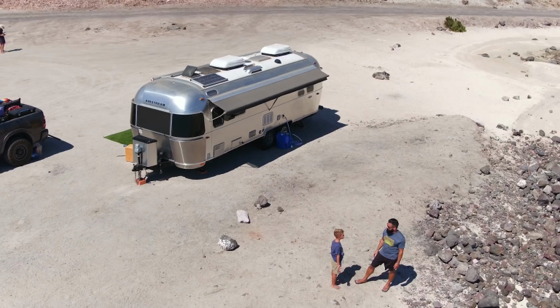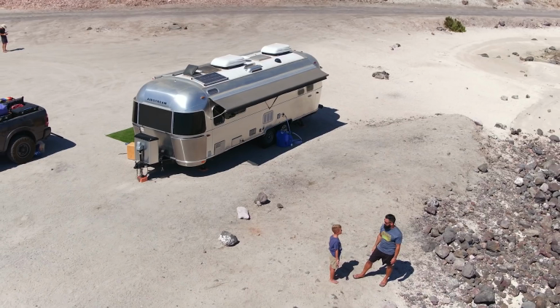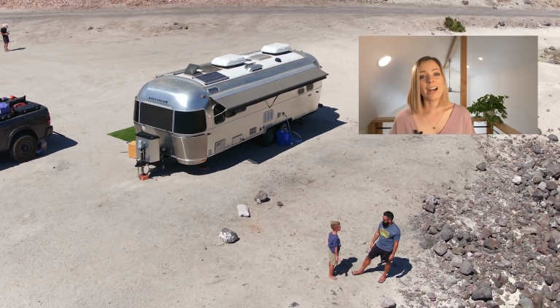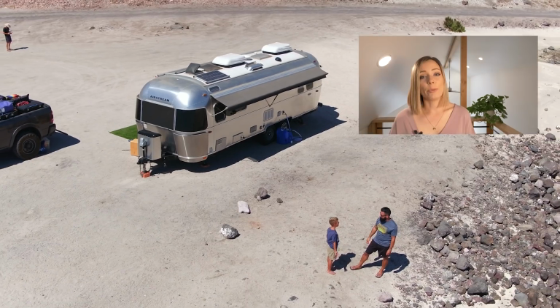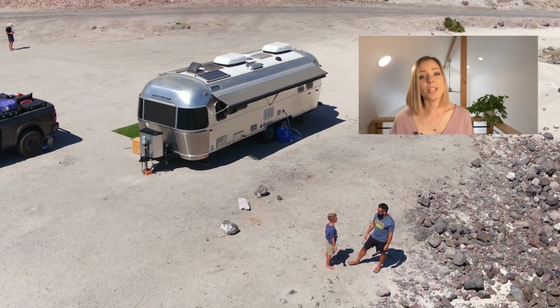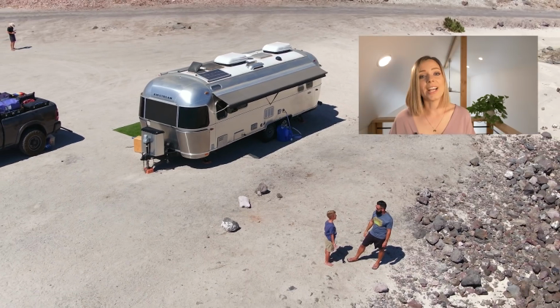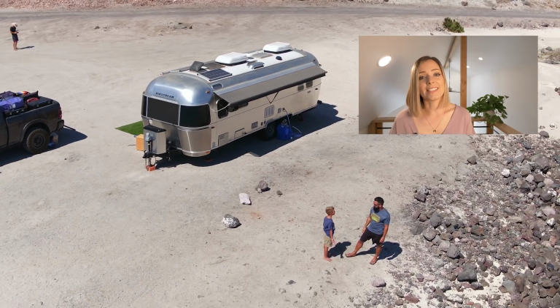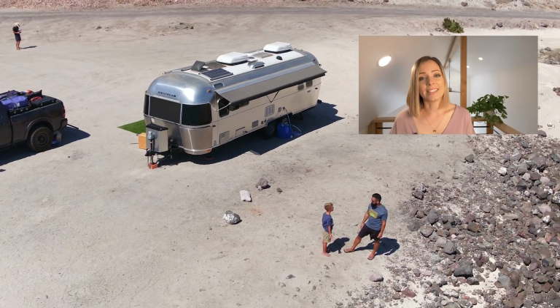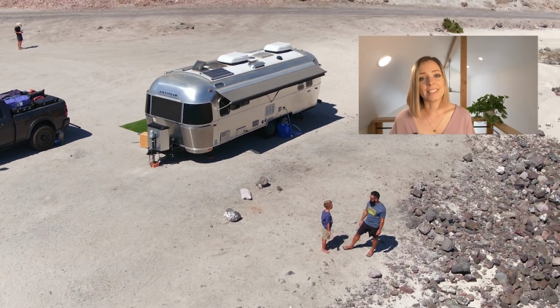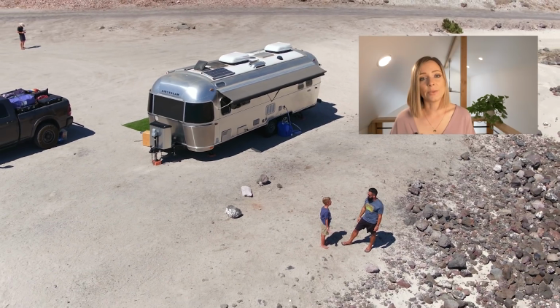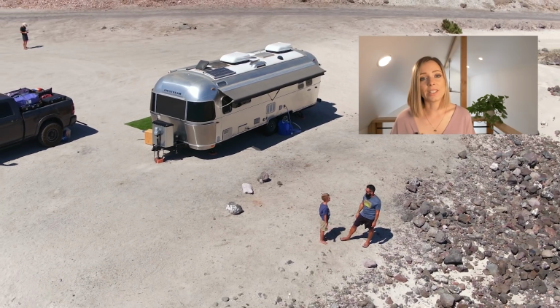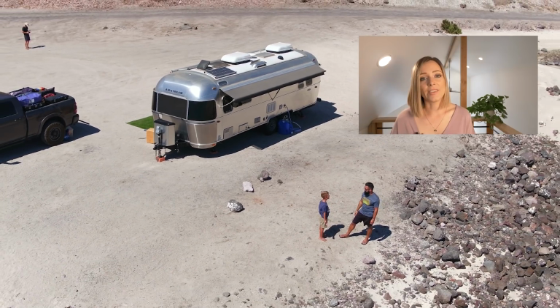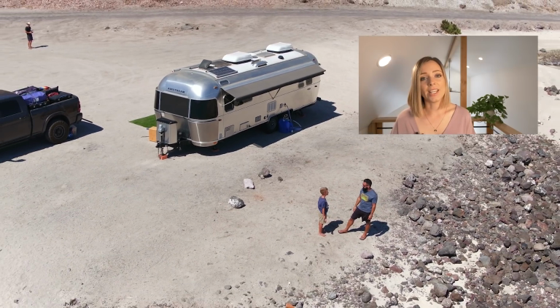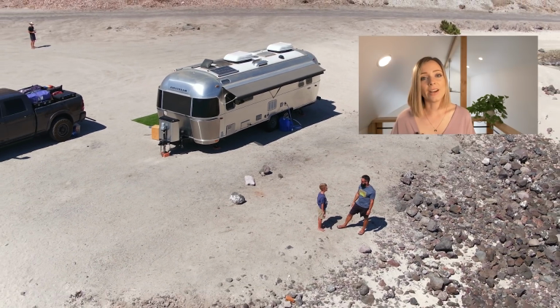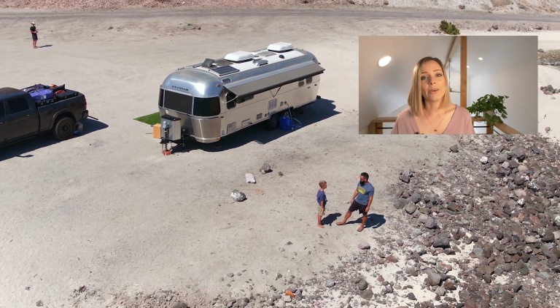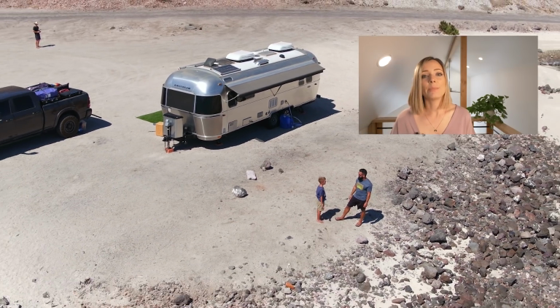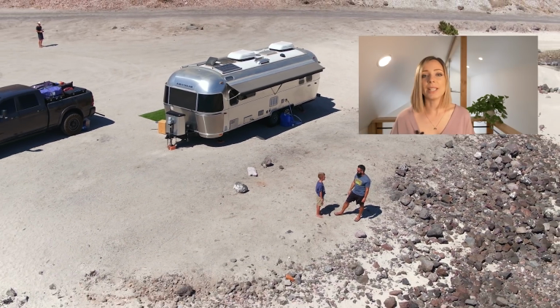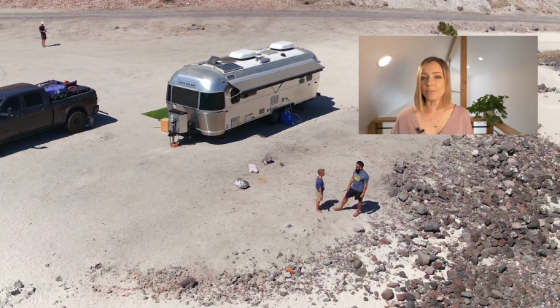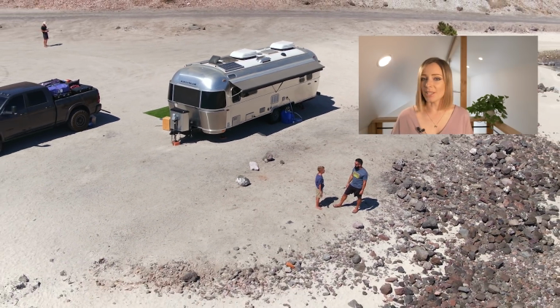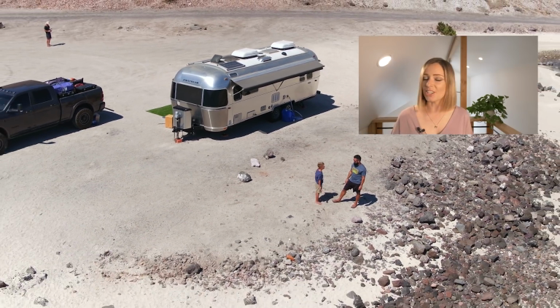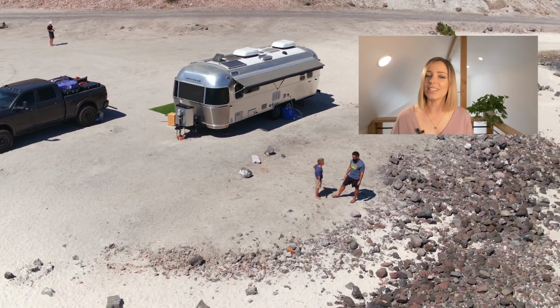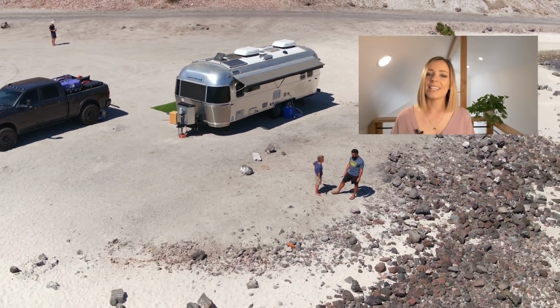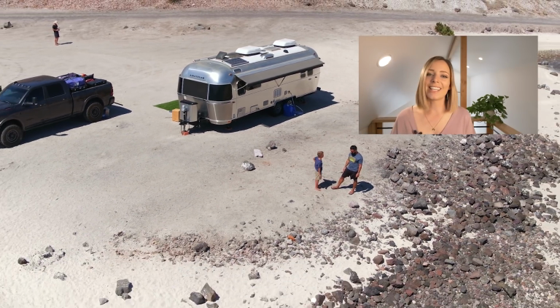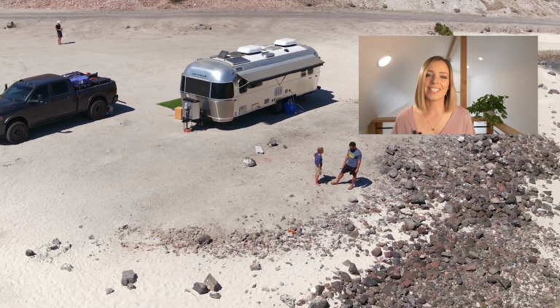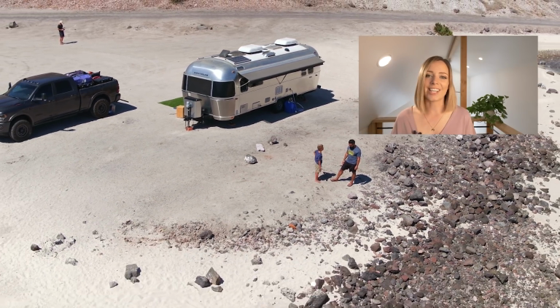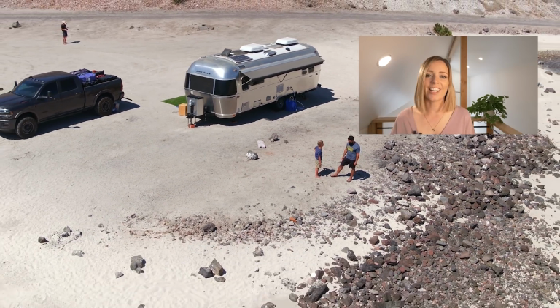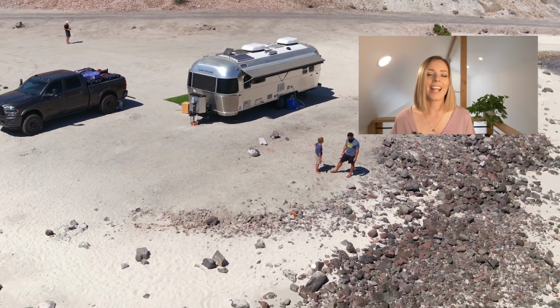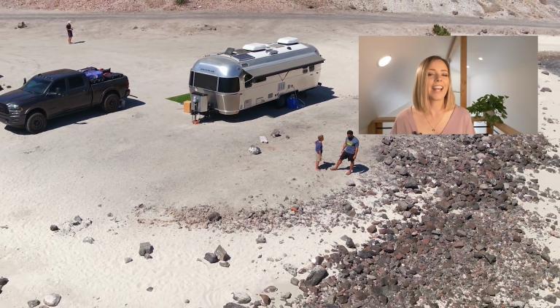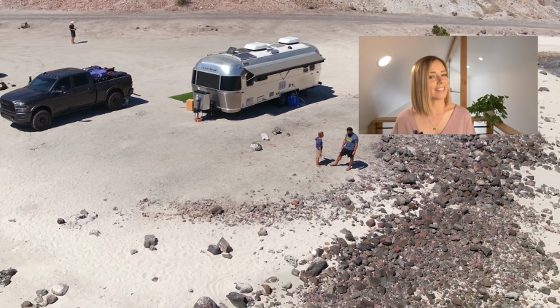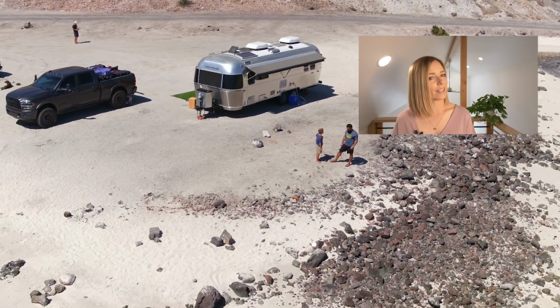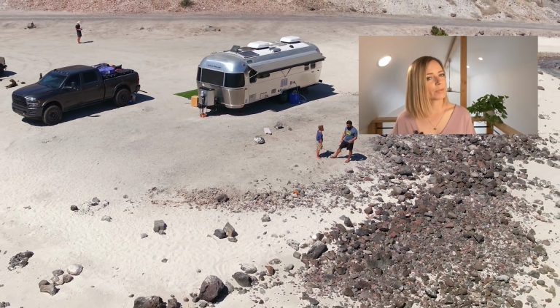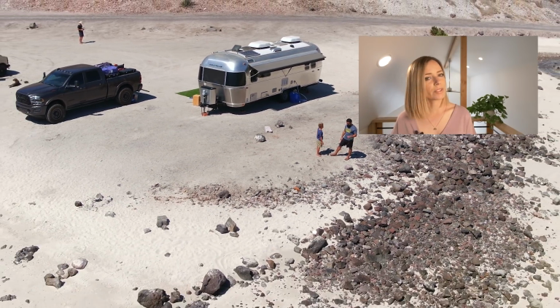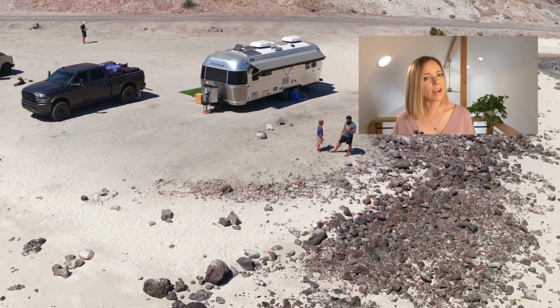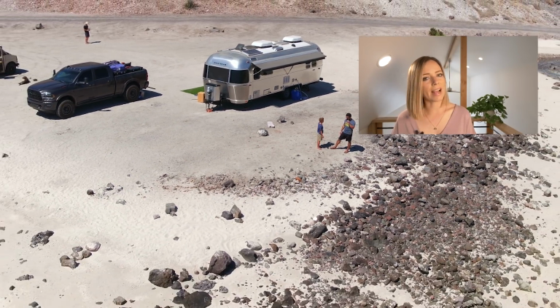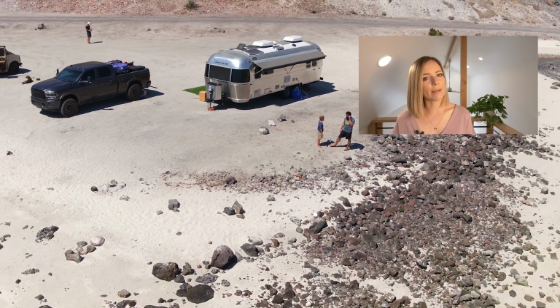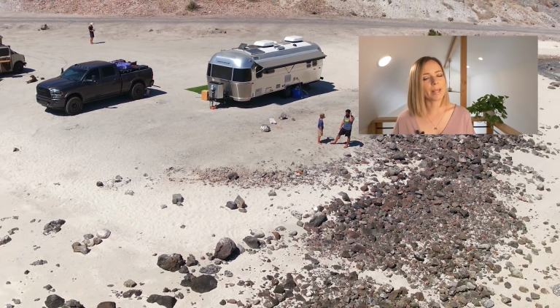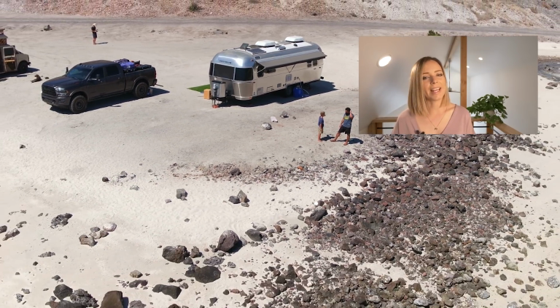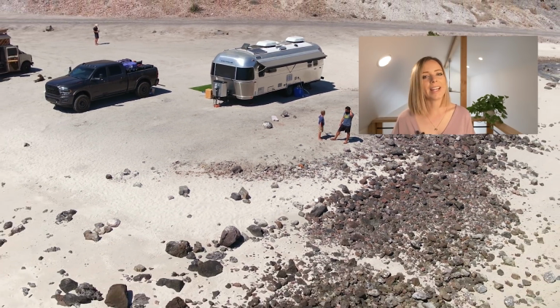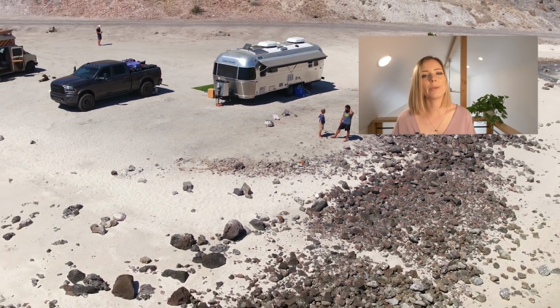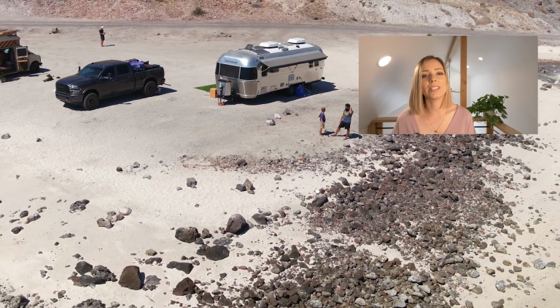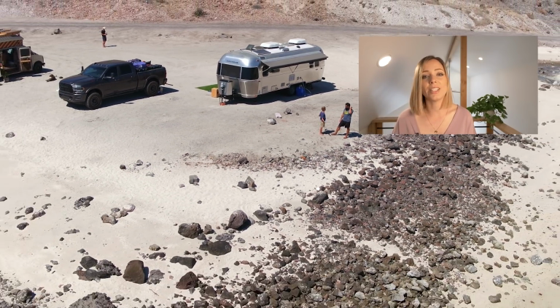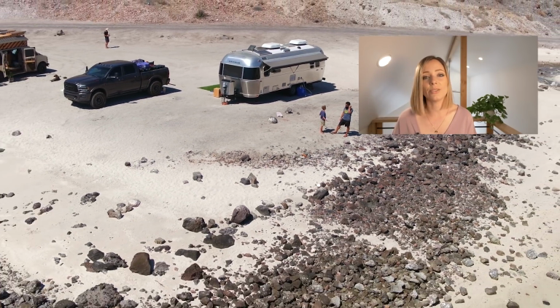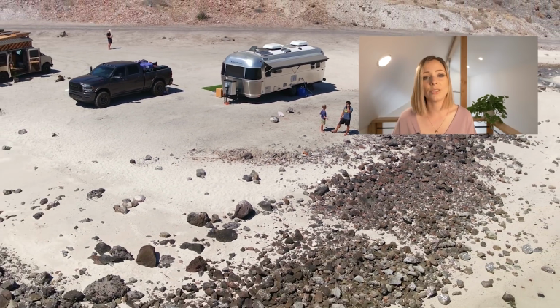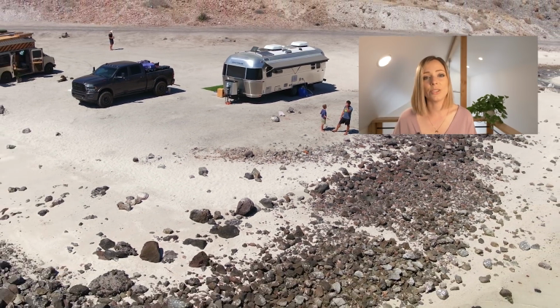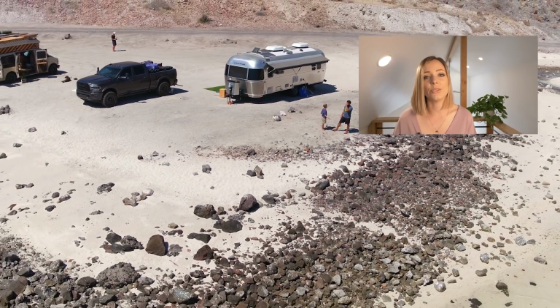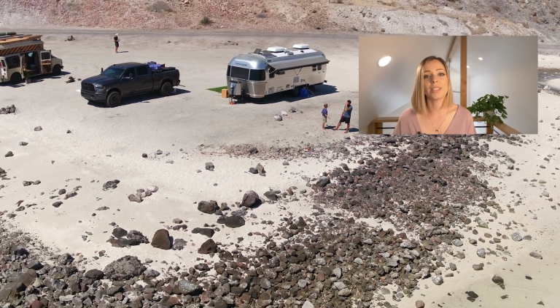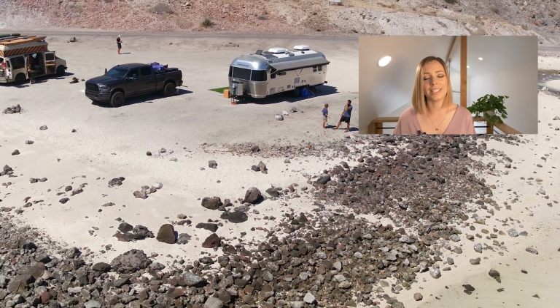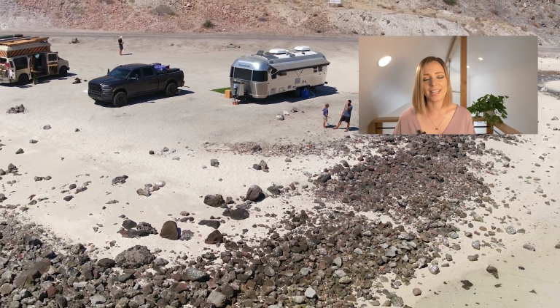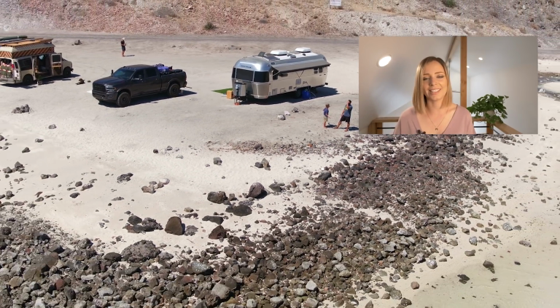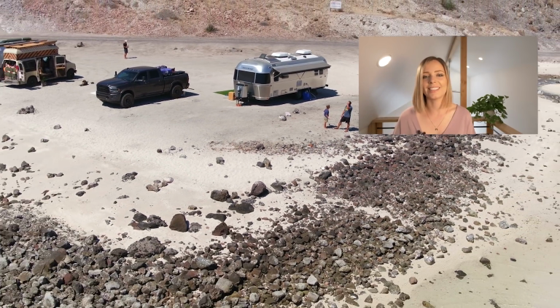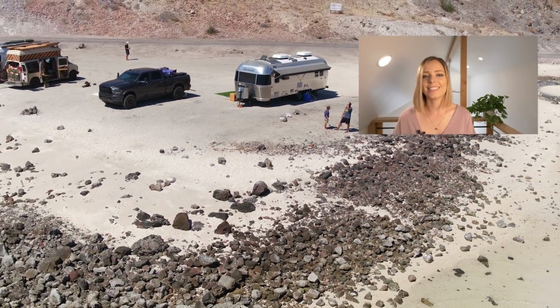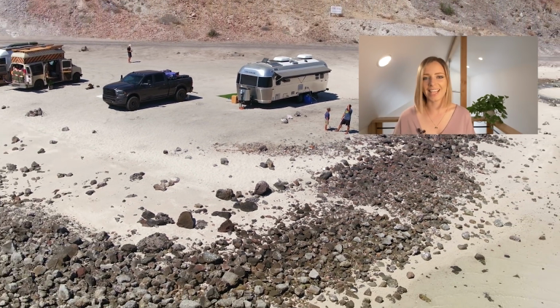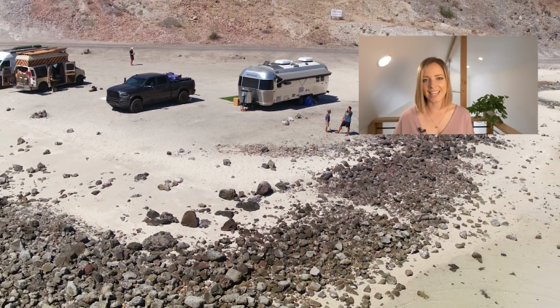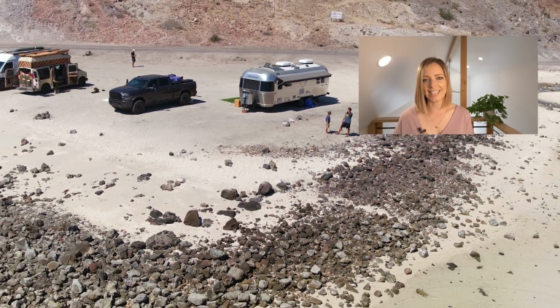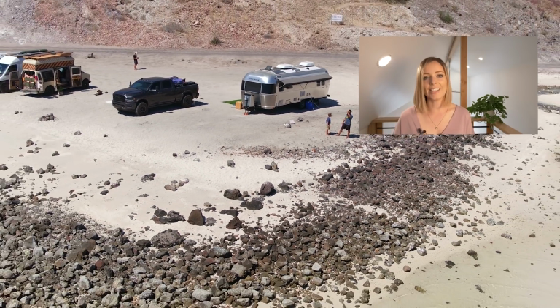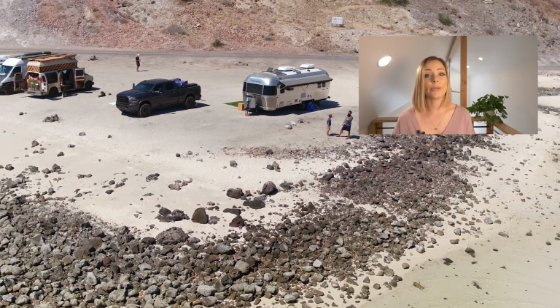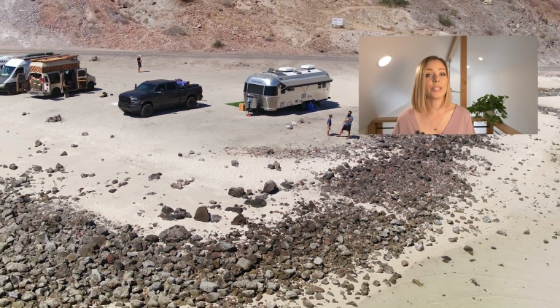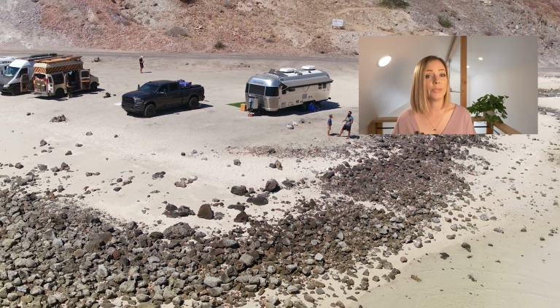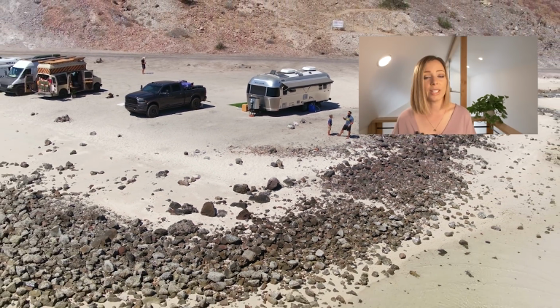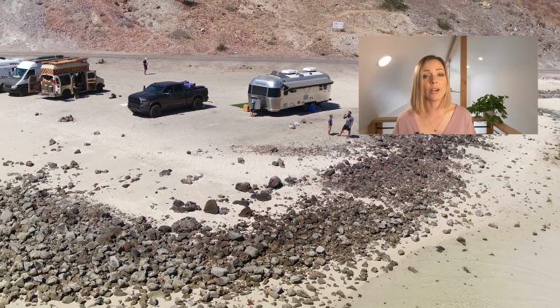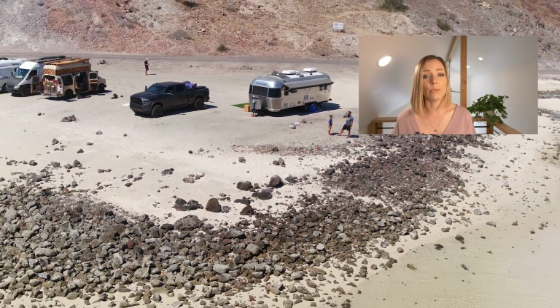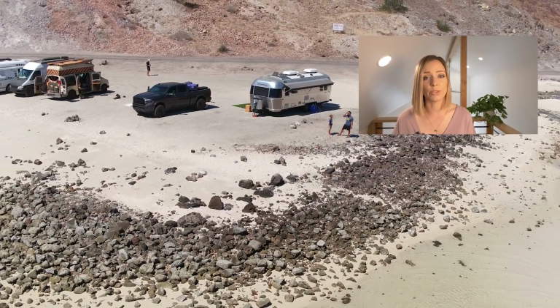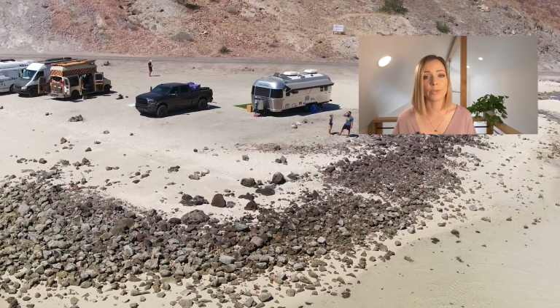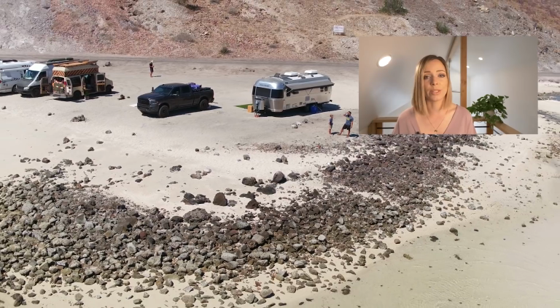I hope you guys liked this week's video. Please make sure to like, share, and subscribe, and I will see you soon with another tiny or unique home tour.